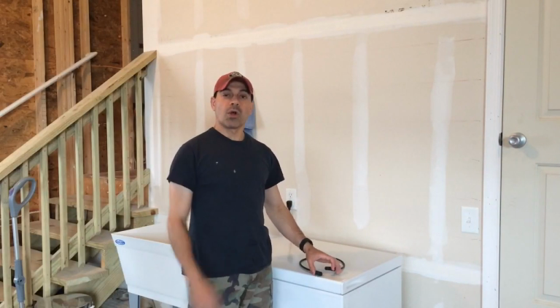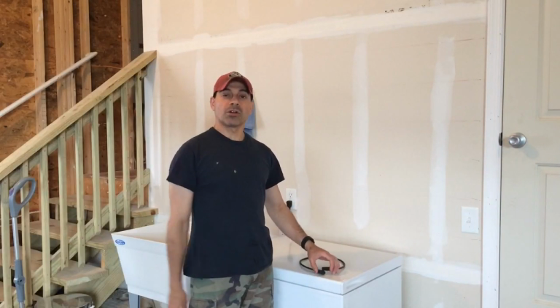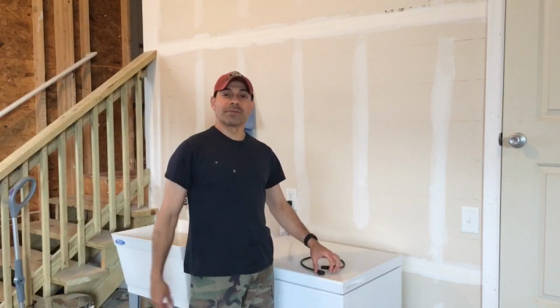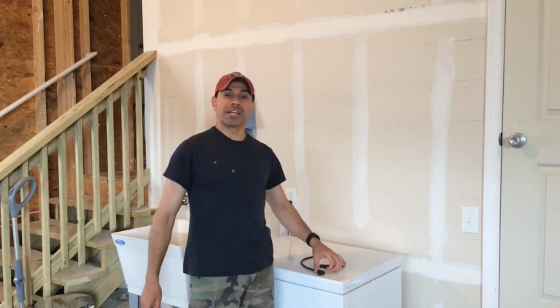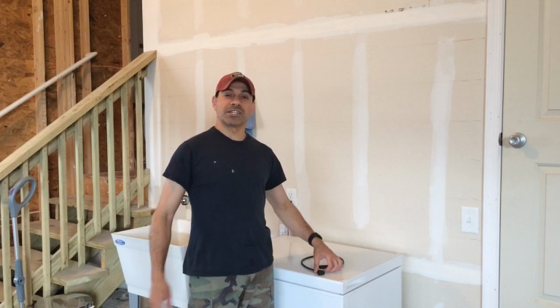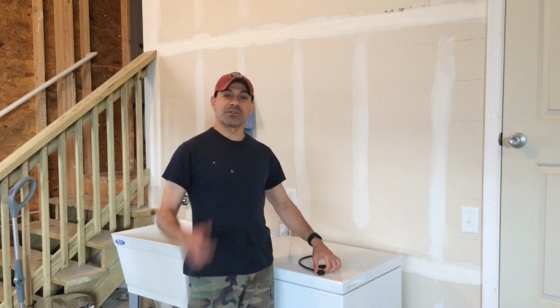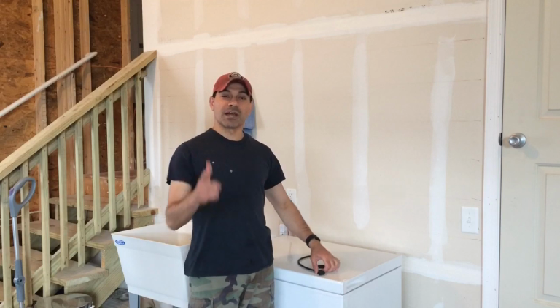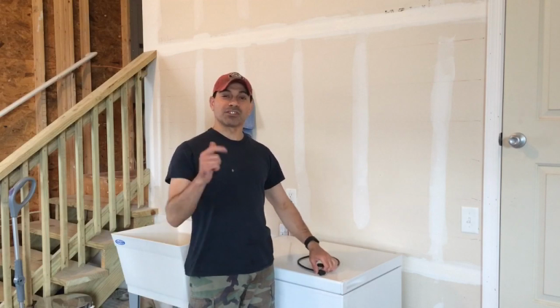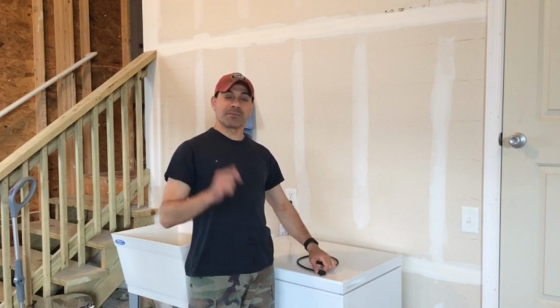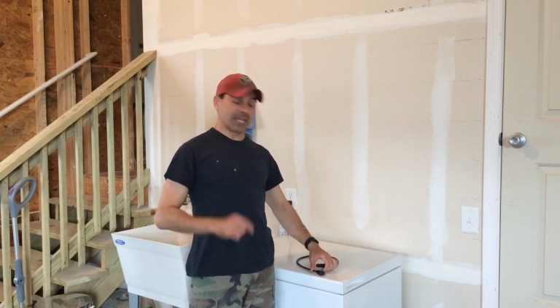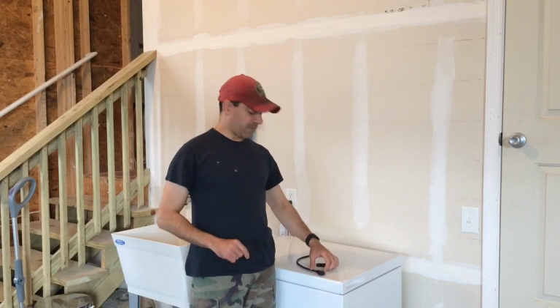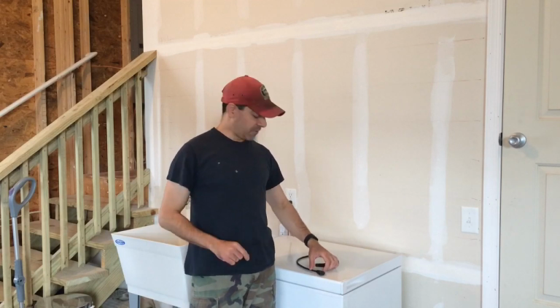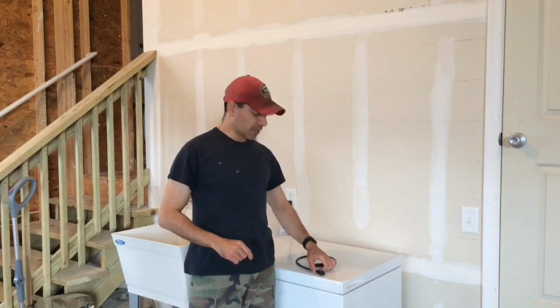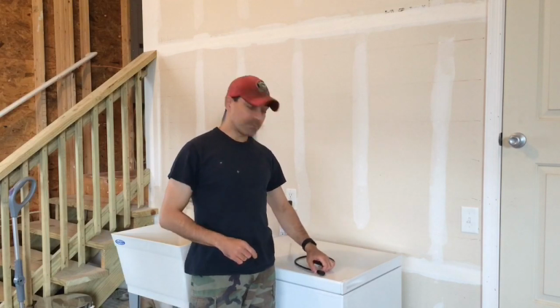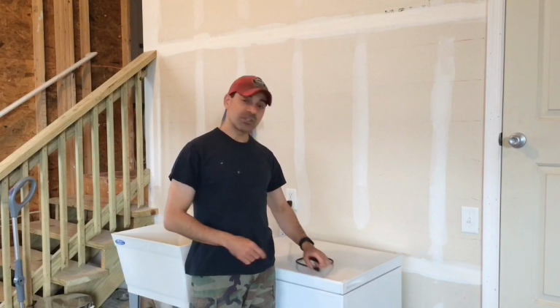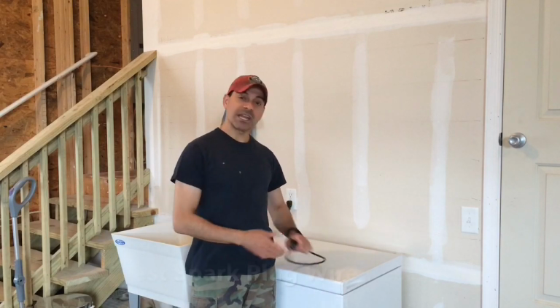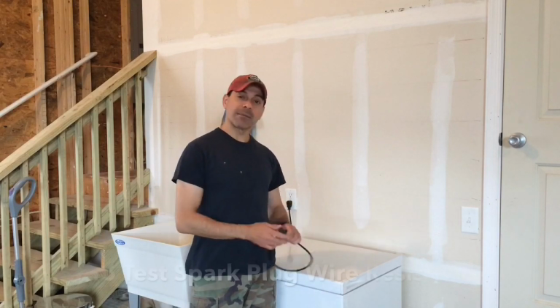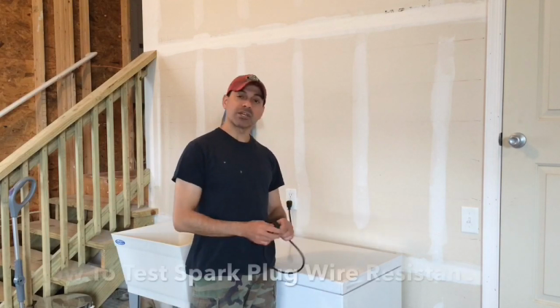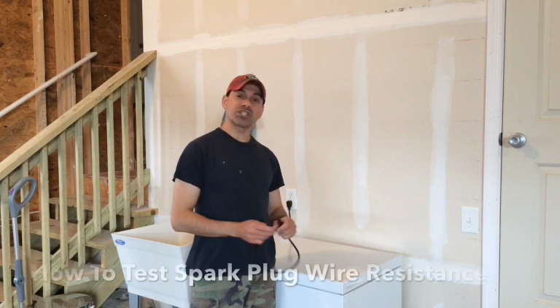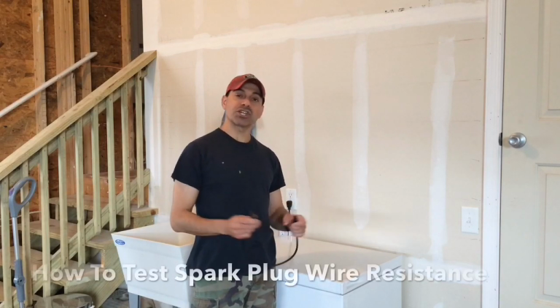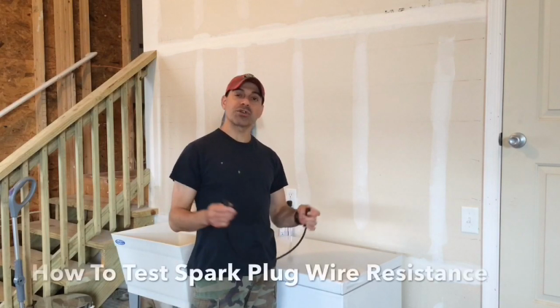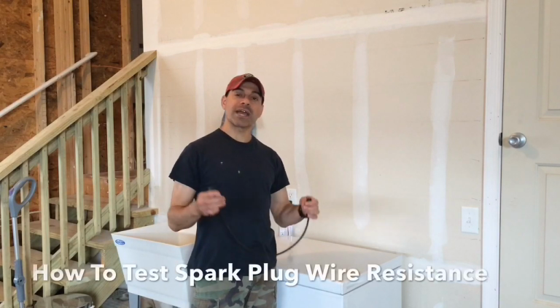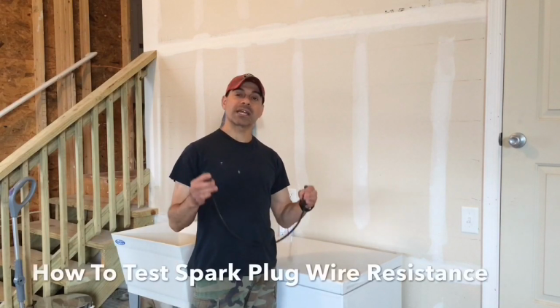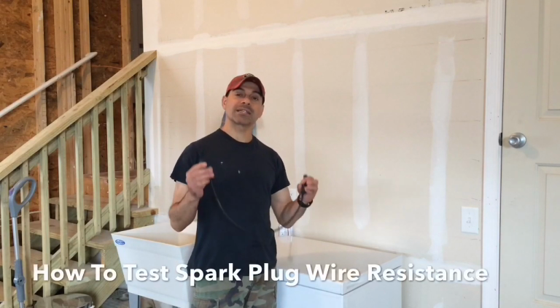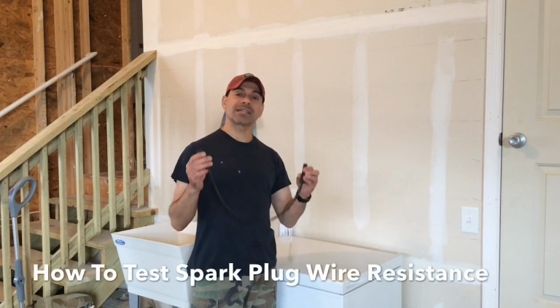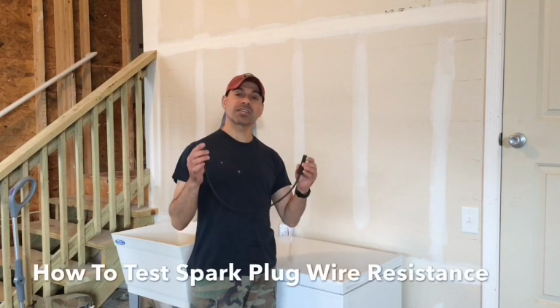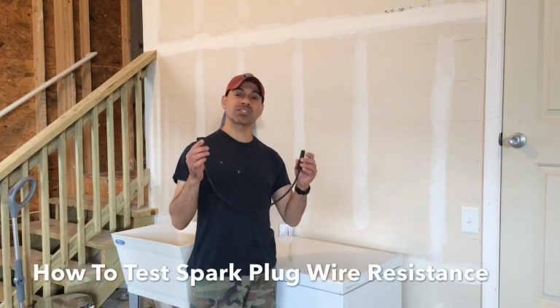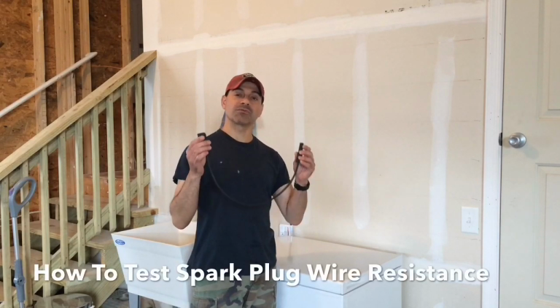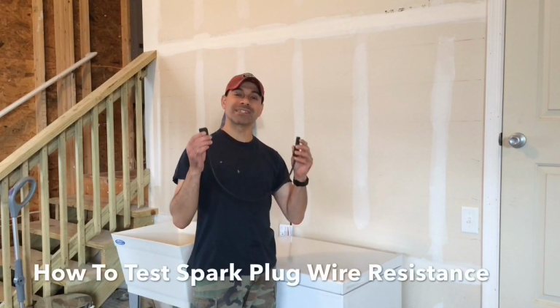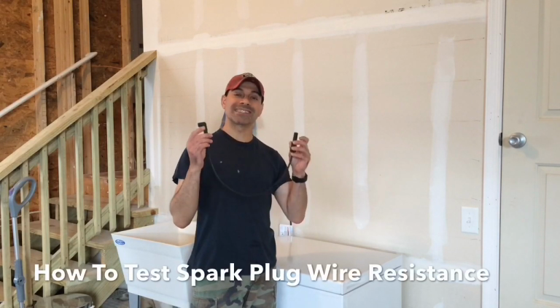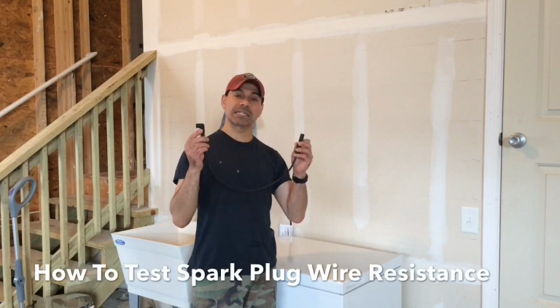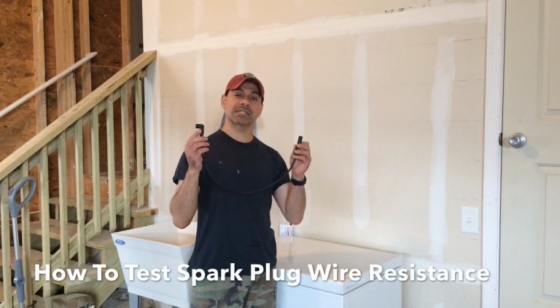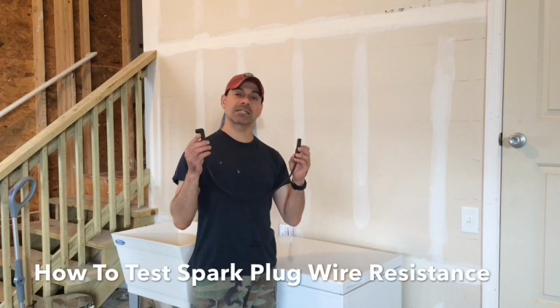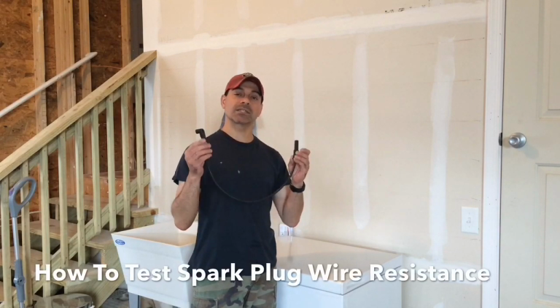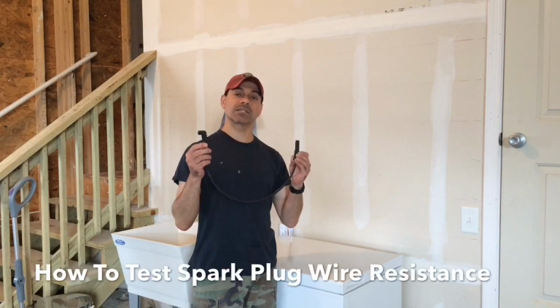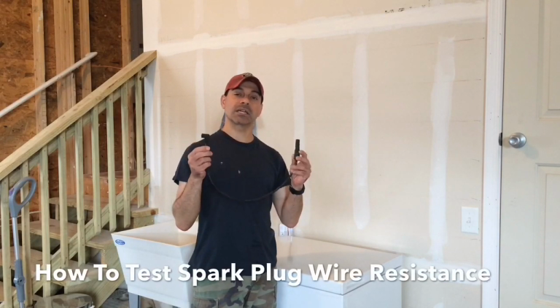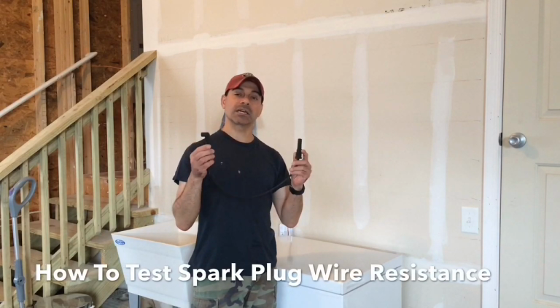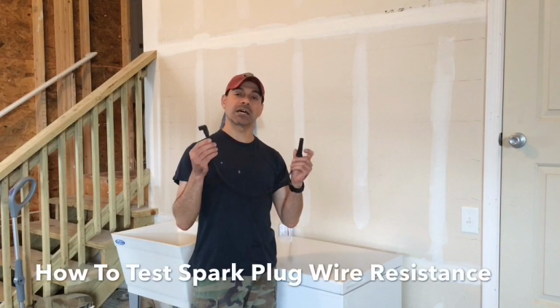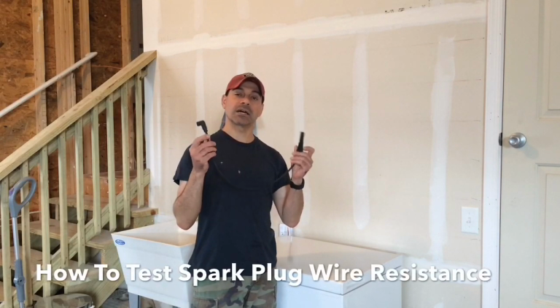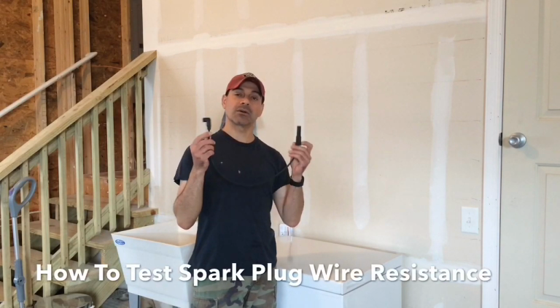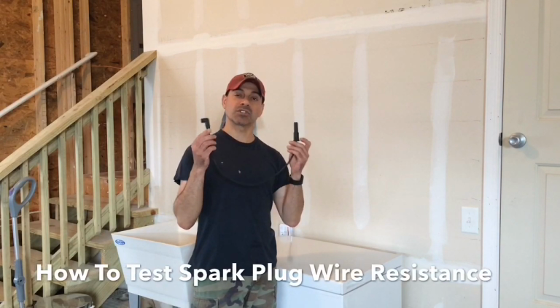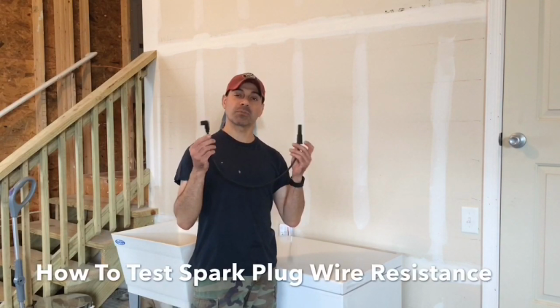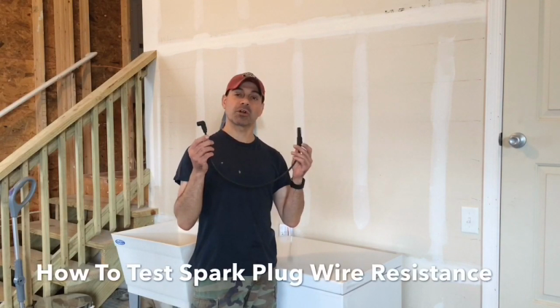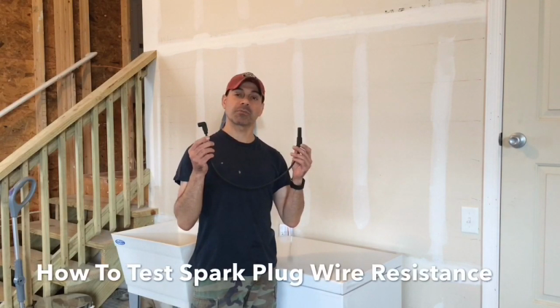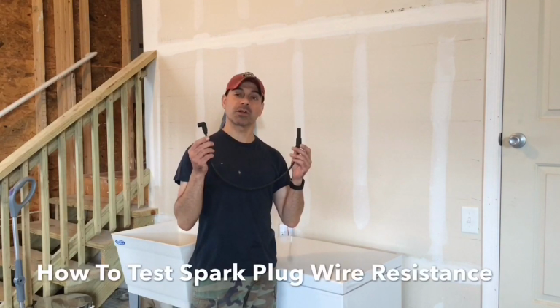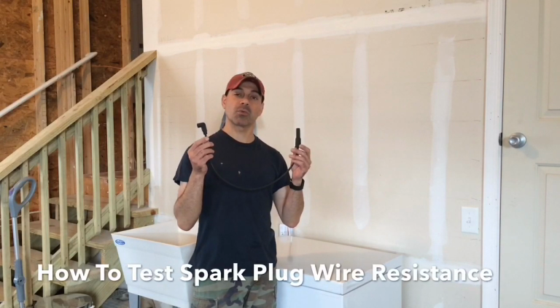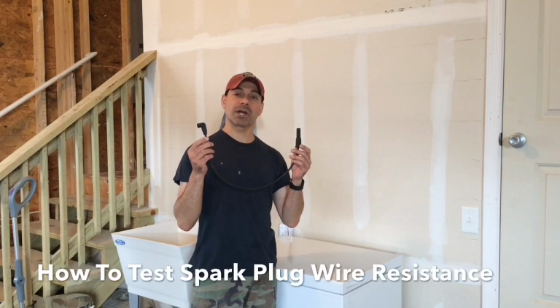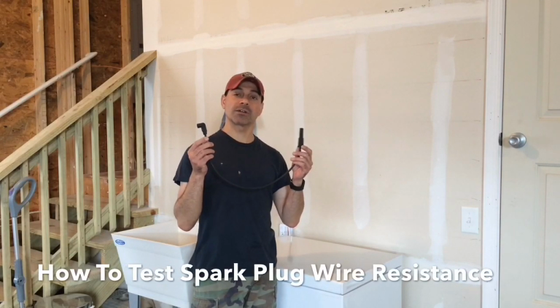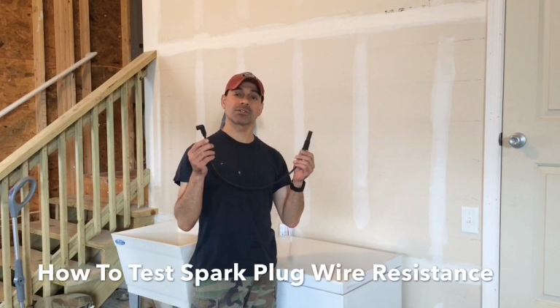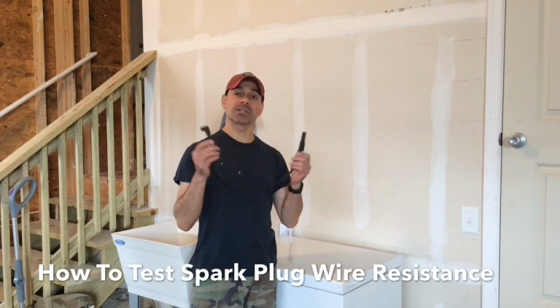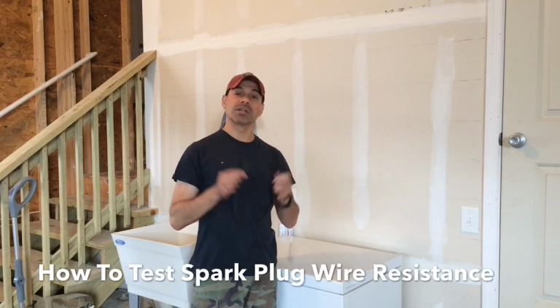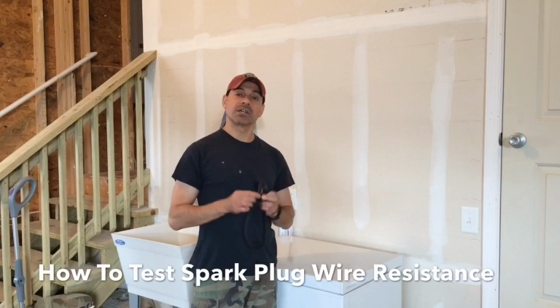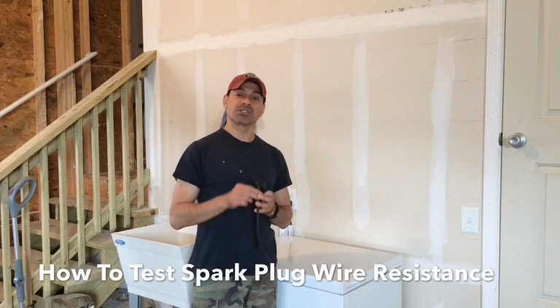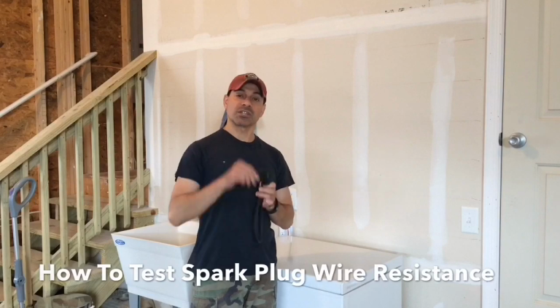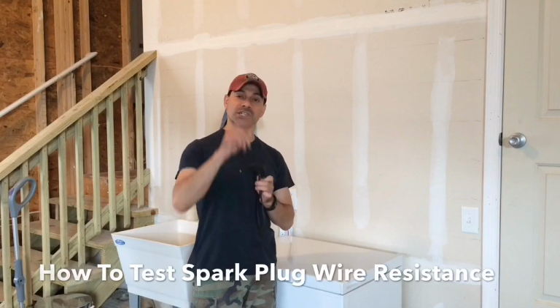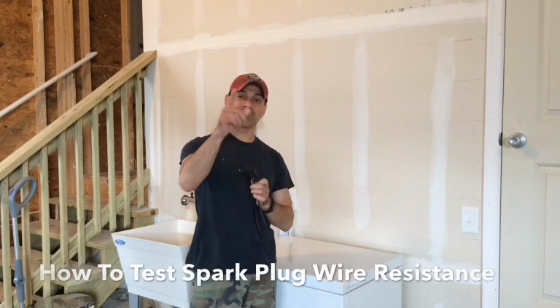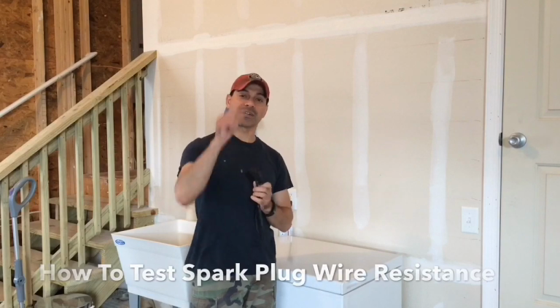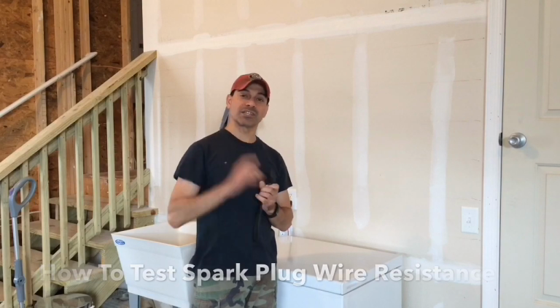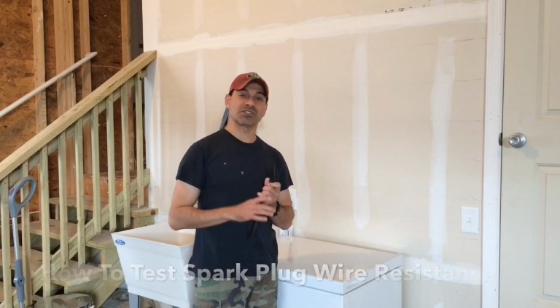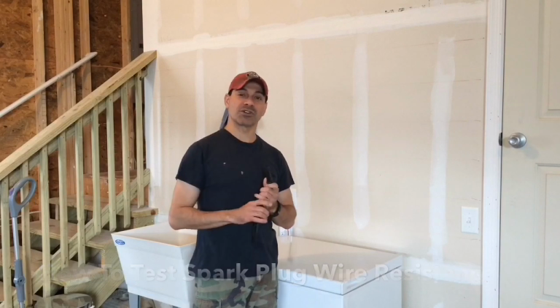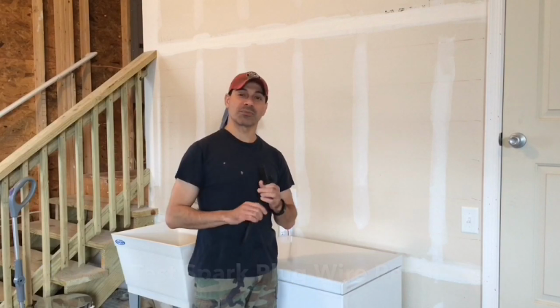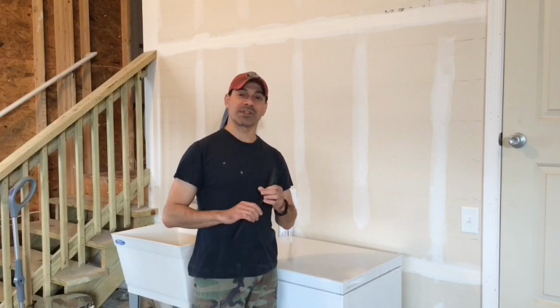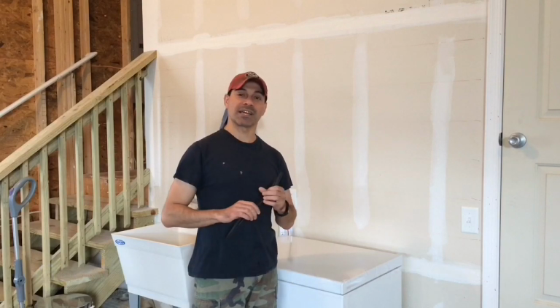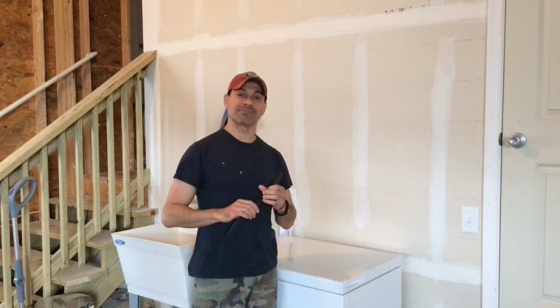Welcome to Andy's Garage. I'm Andy Phillips. Today I'm going to show you how to test resistance on spark plug wires, so let's go ahead and get started.